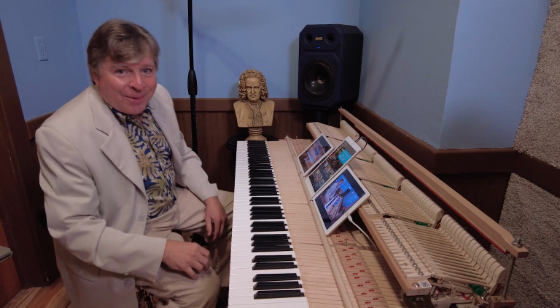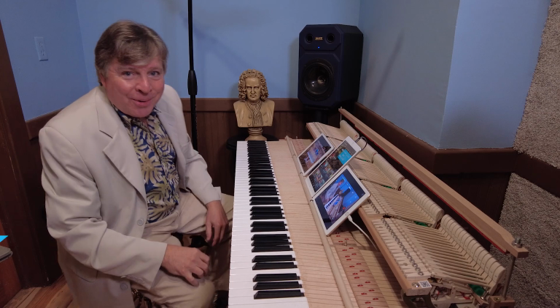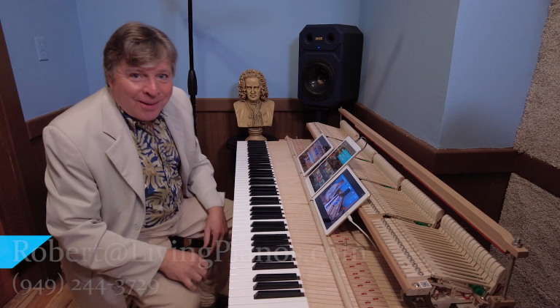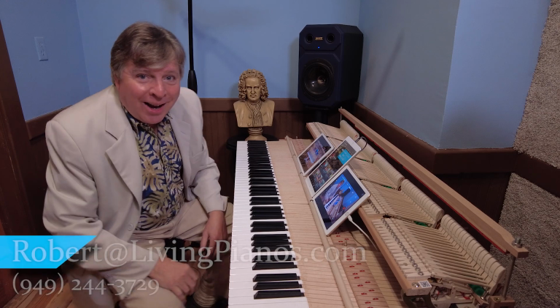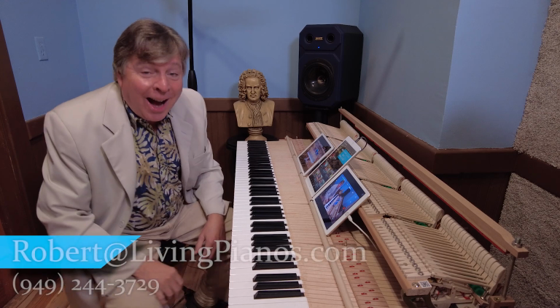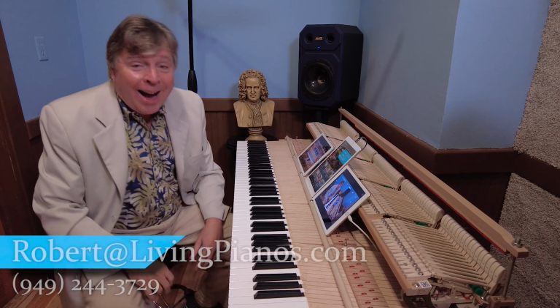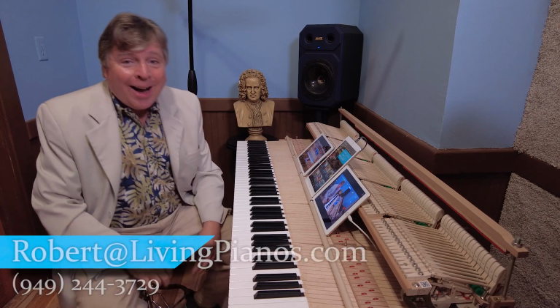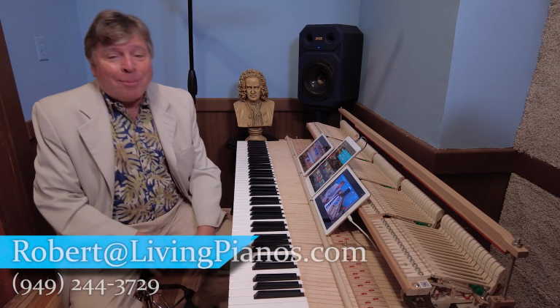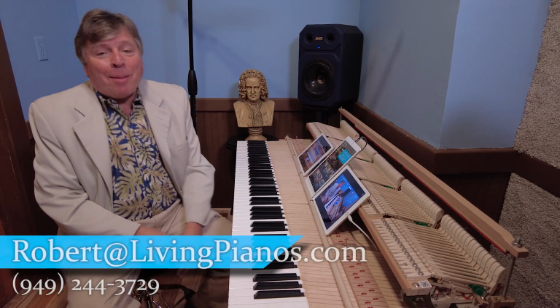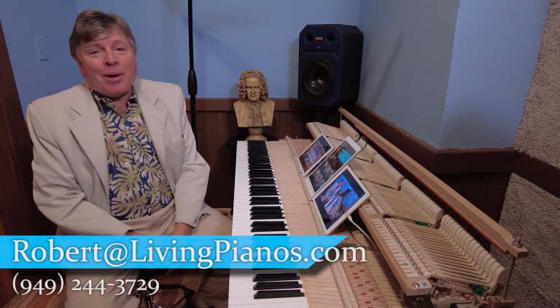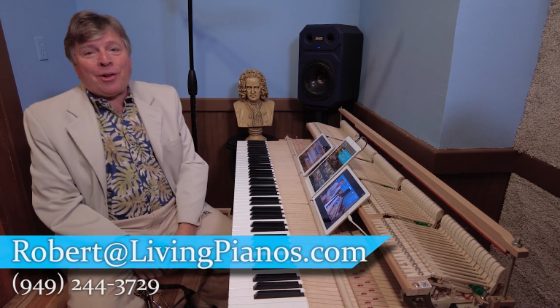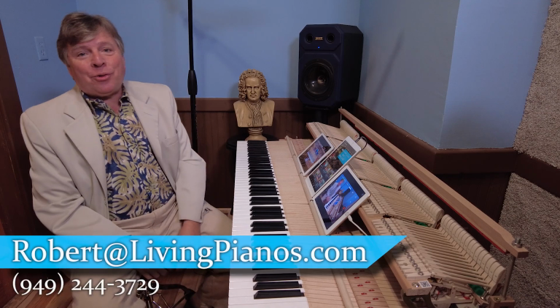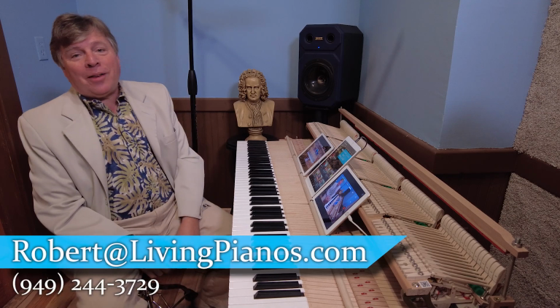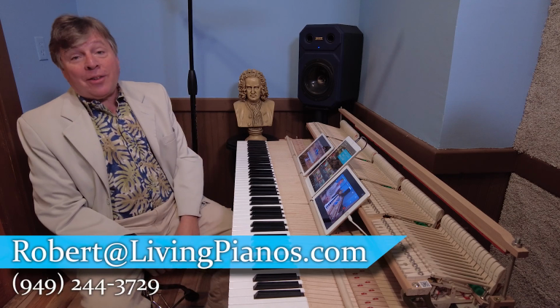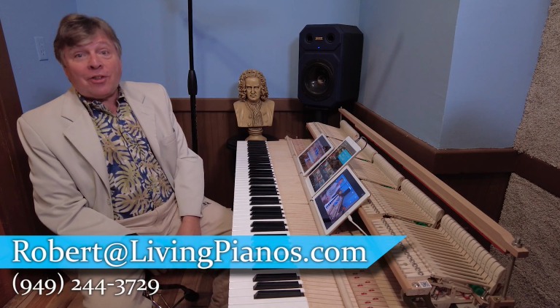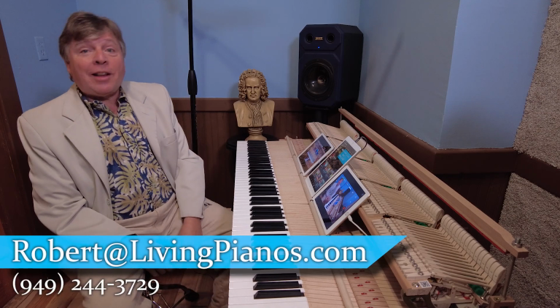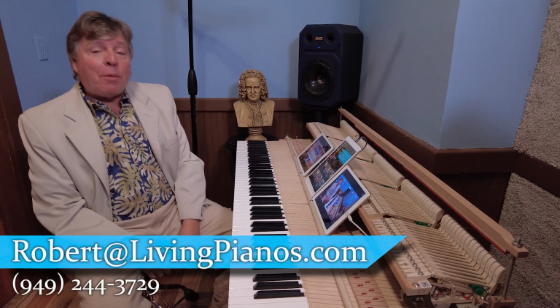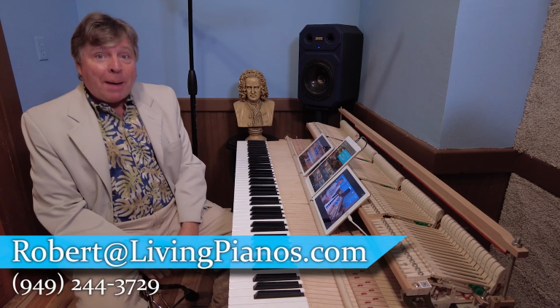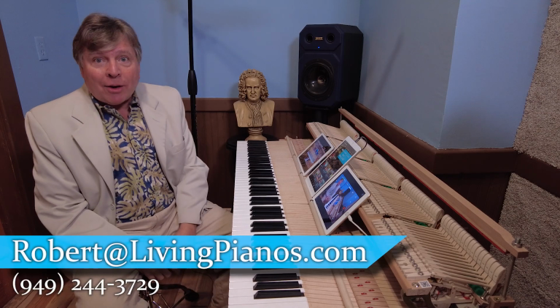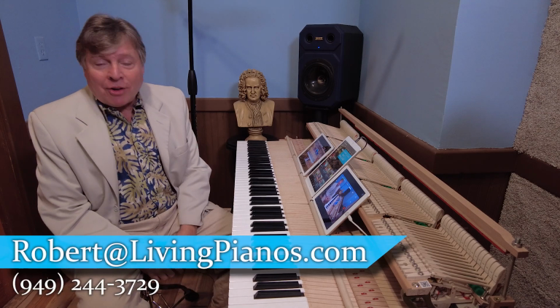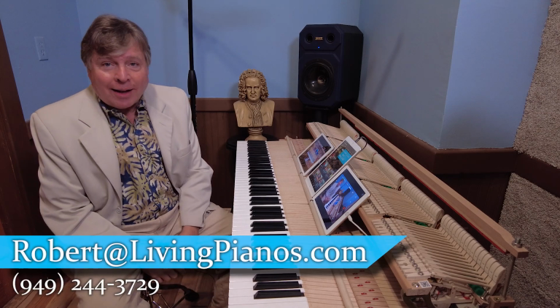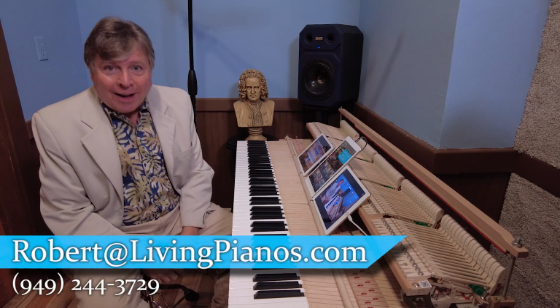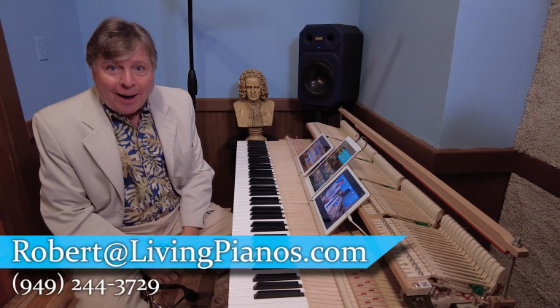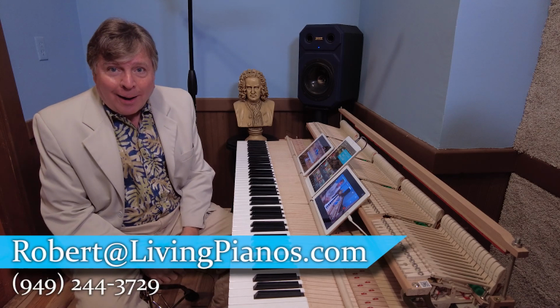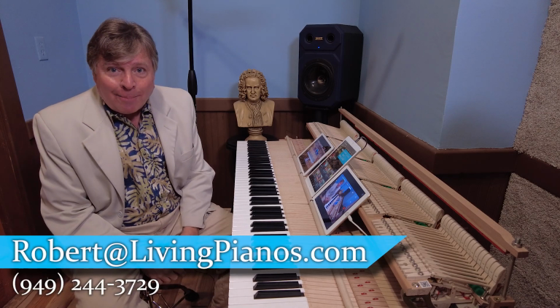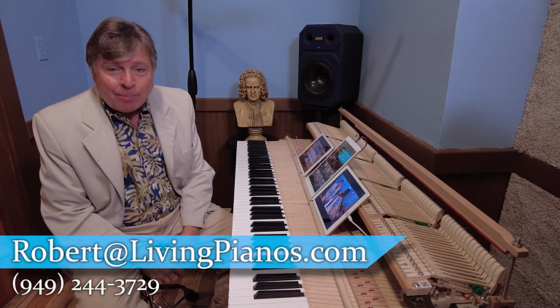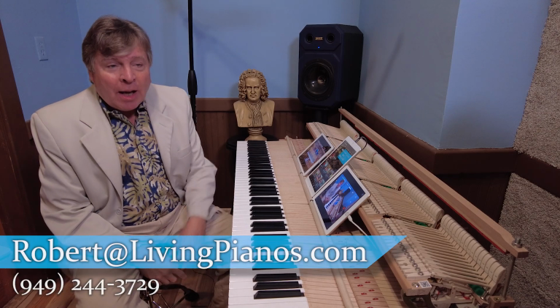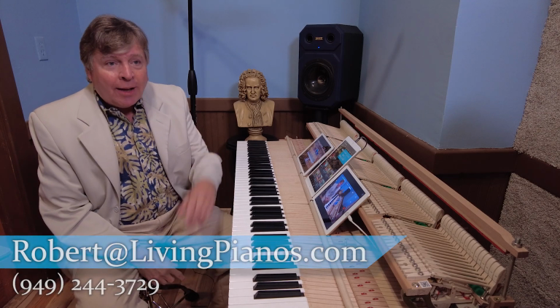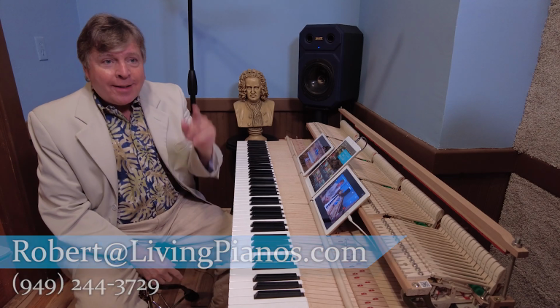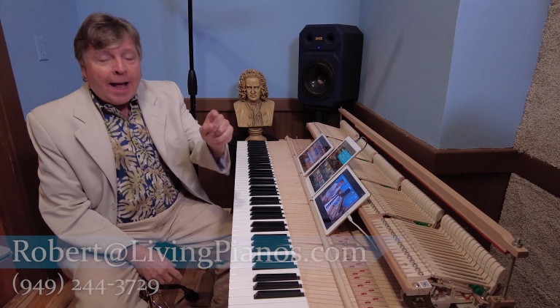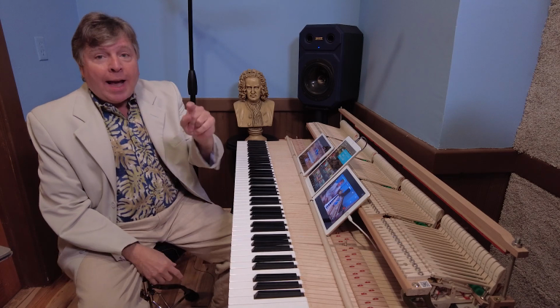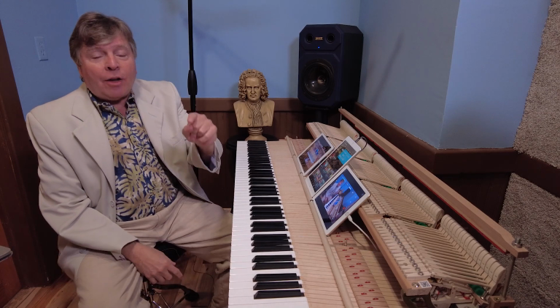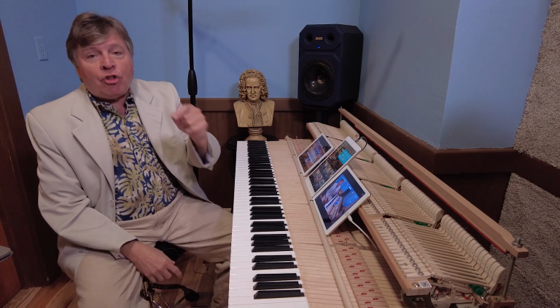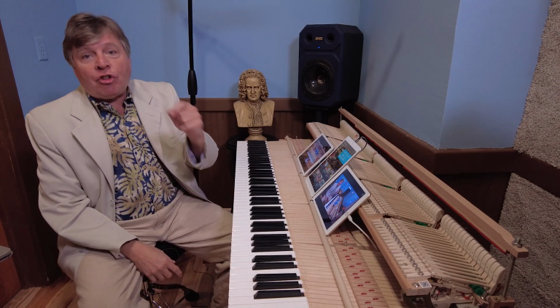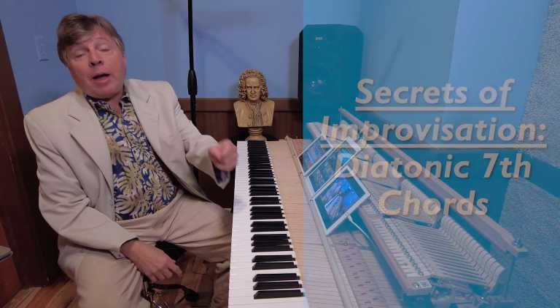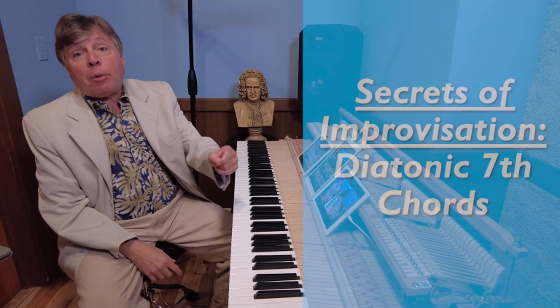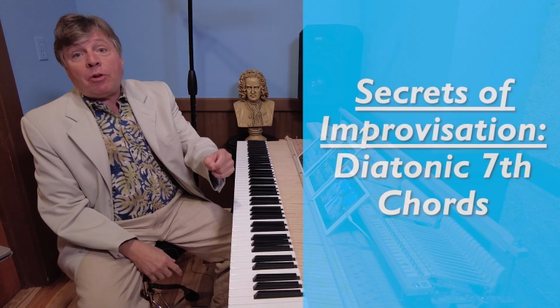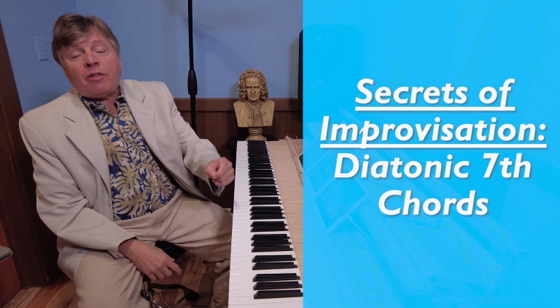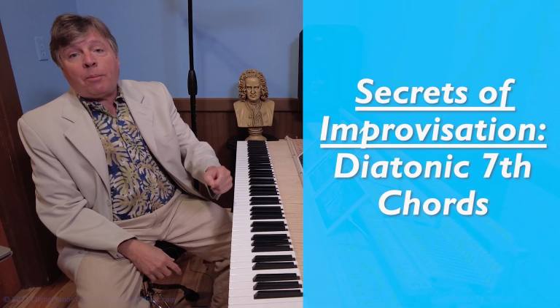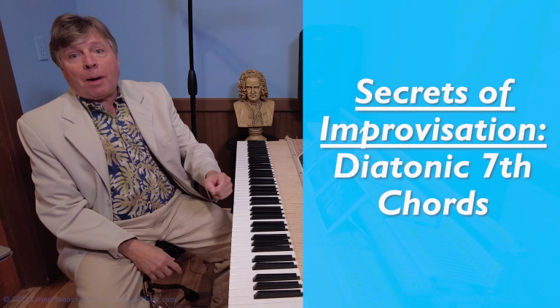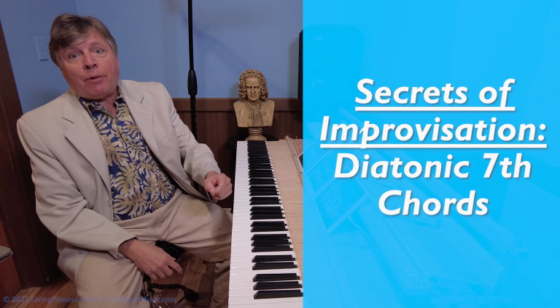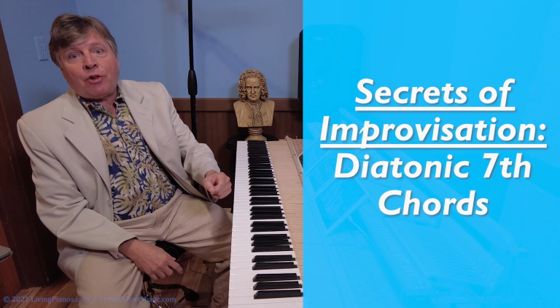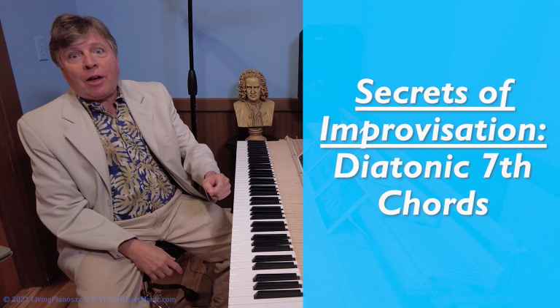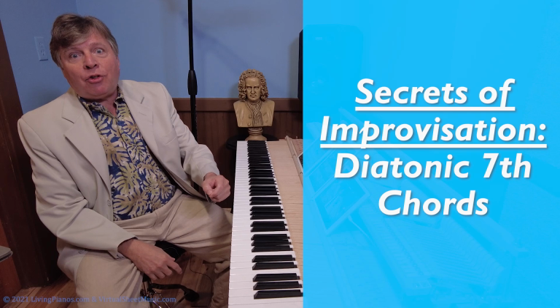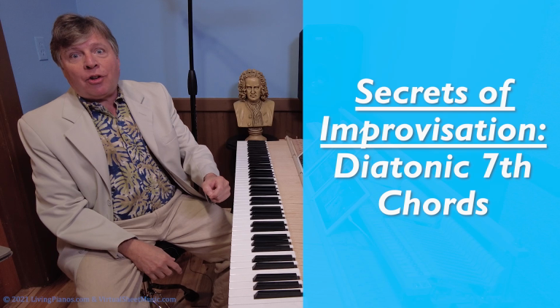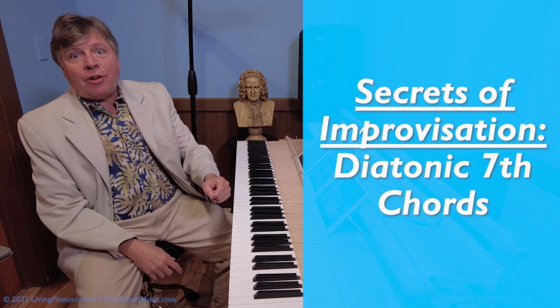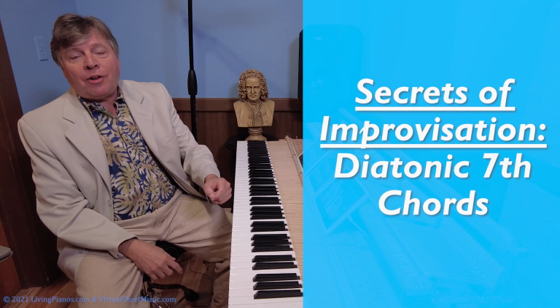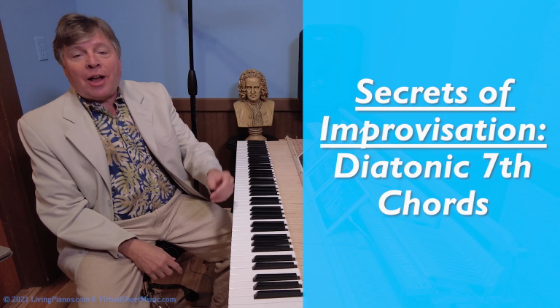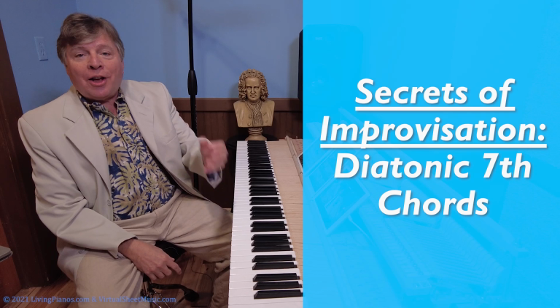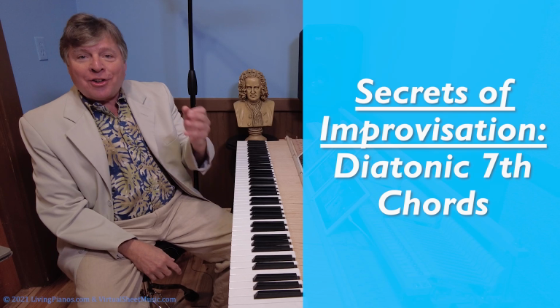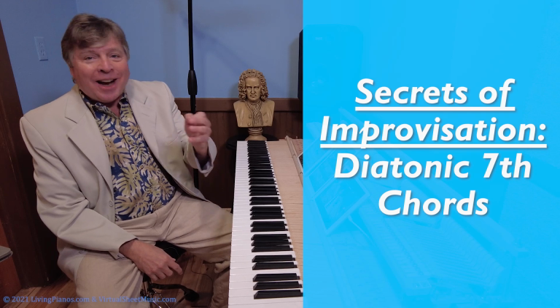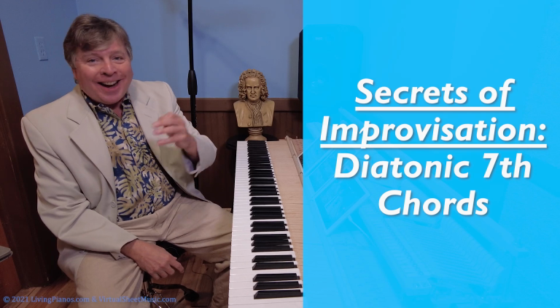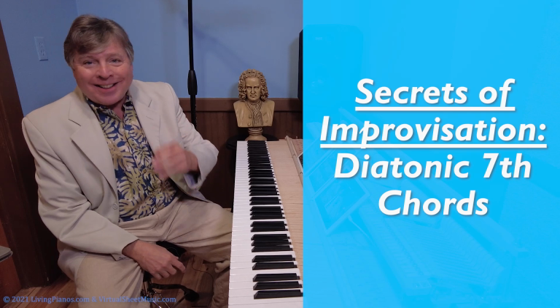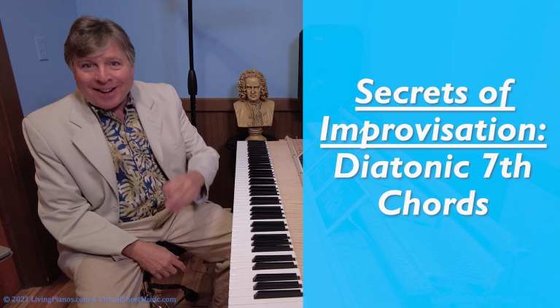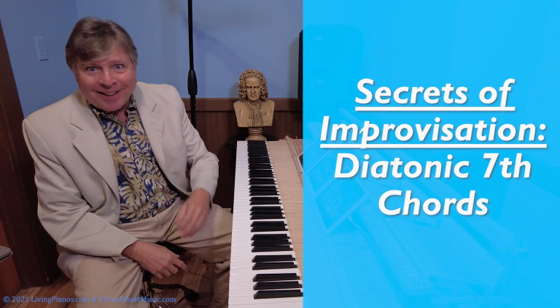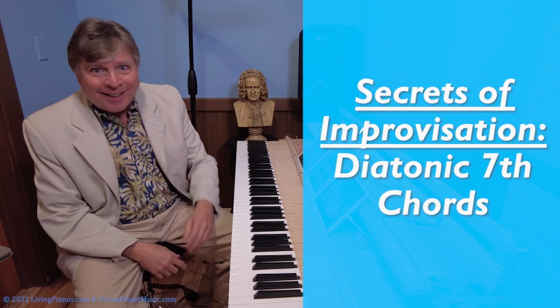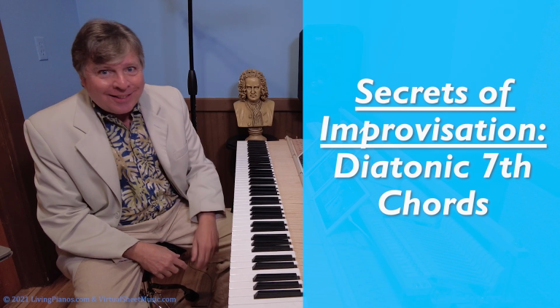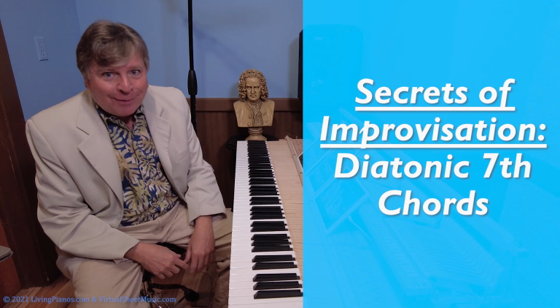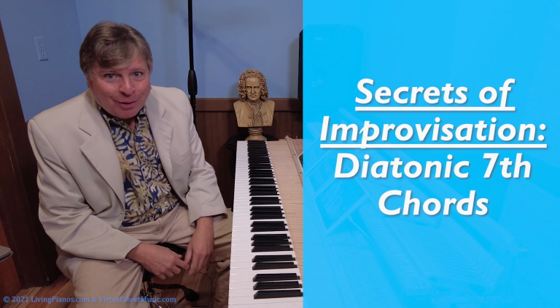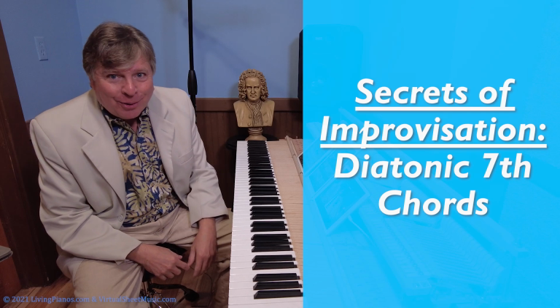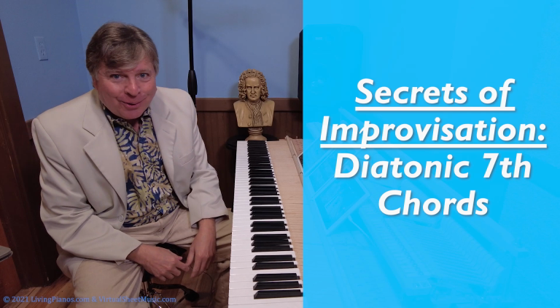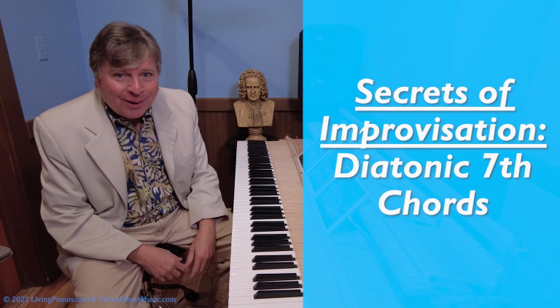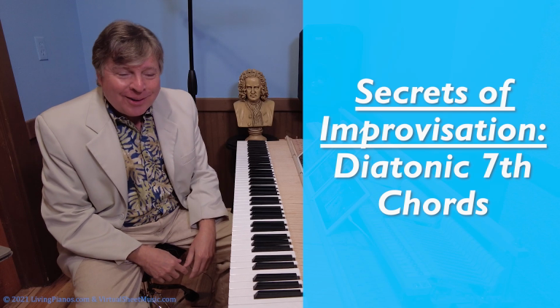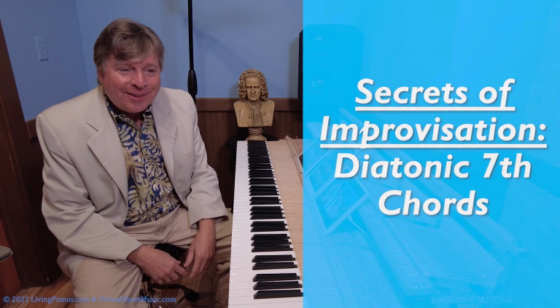Hi, I'm Robert Estrin. This is livingpianos.com. Today is Secrets of Improvisation: Diatonic Seventh Chords.